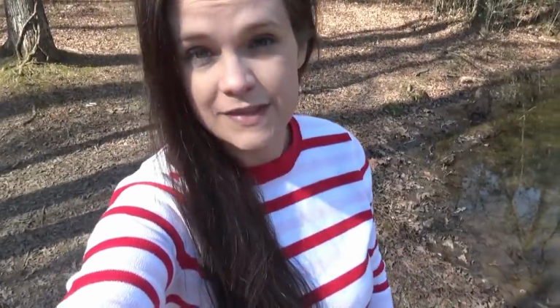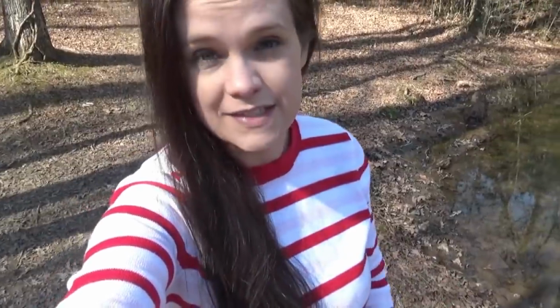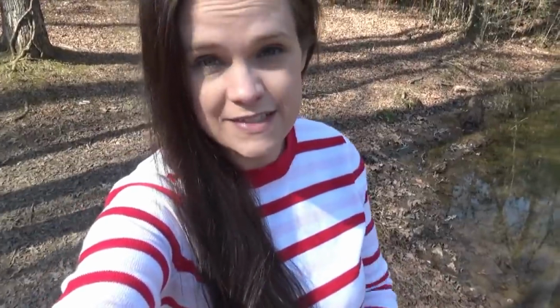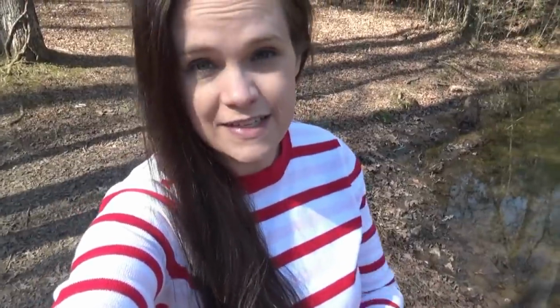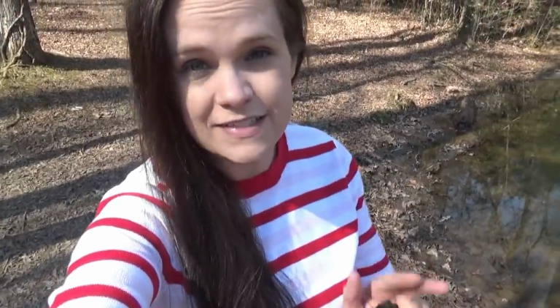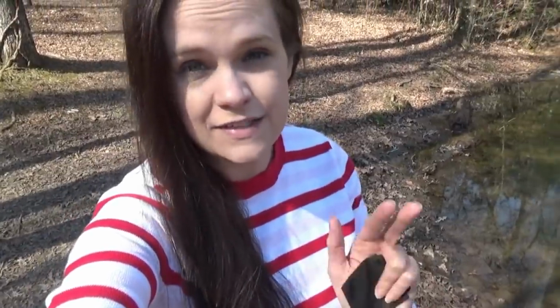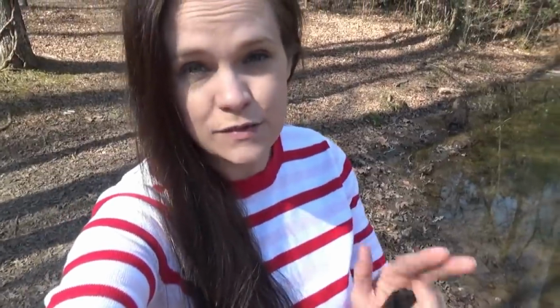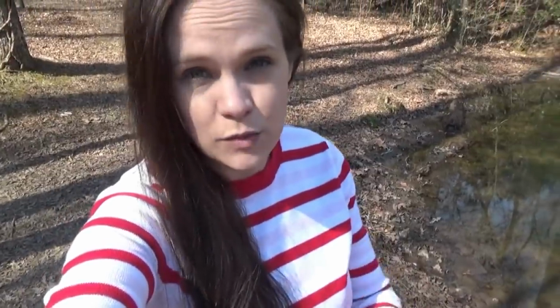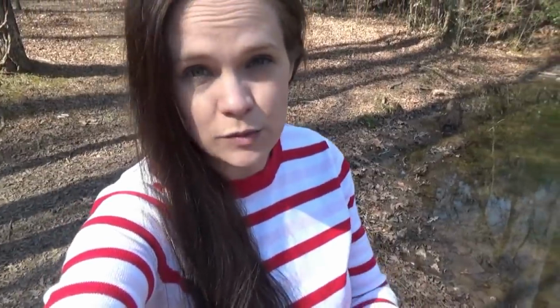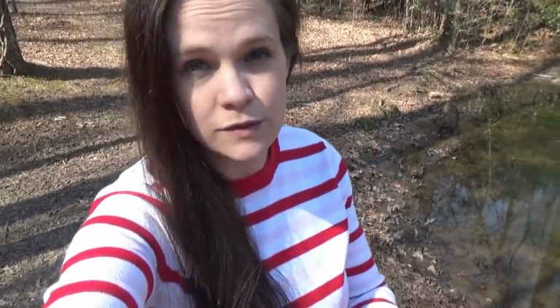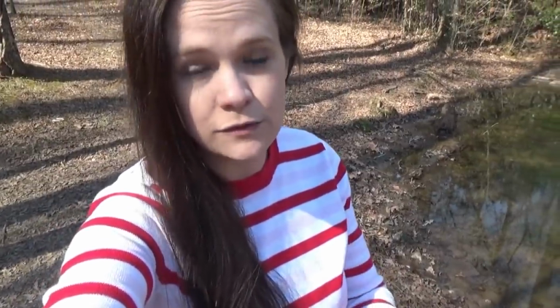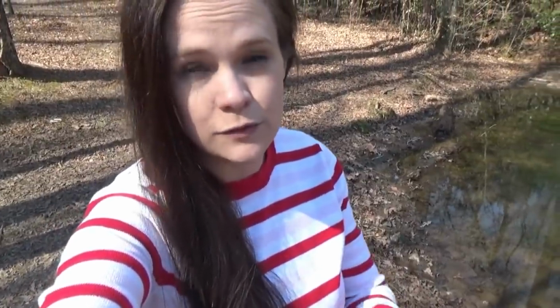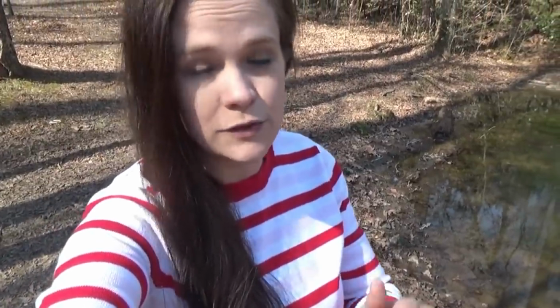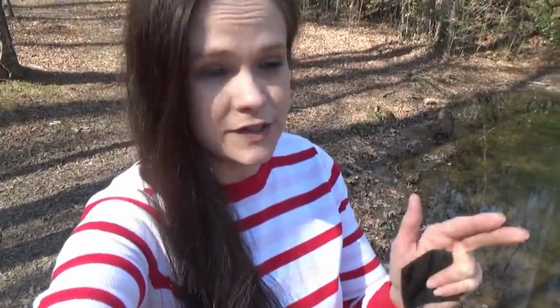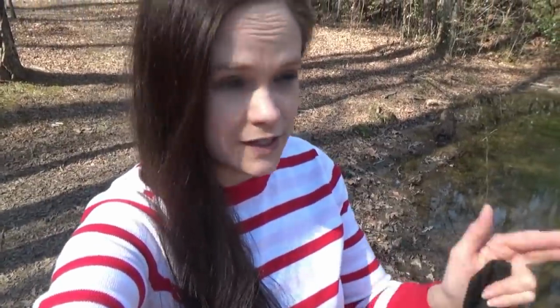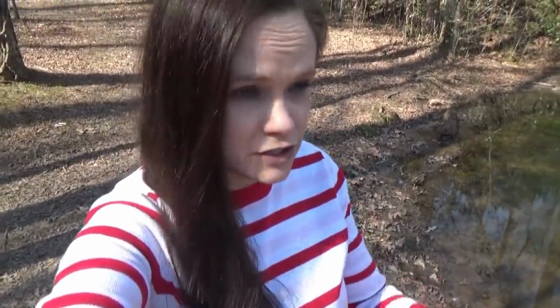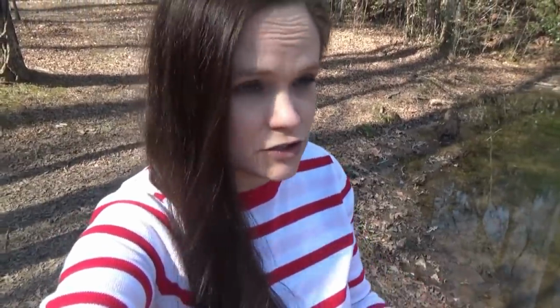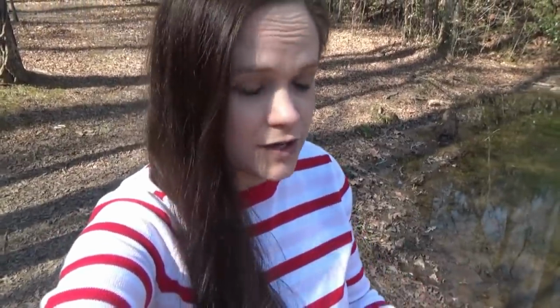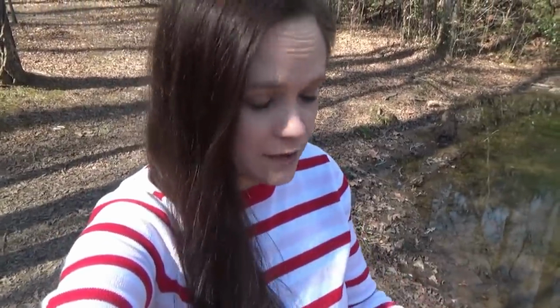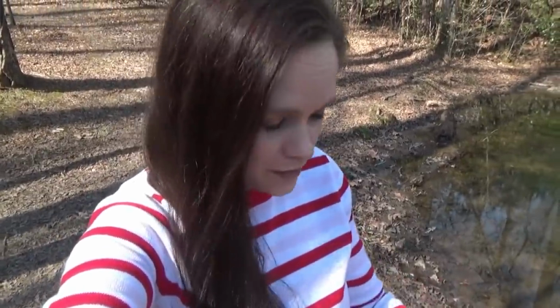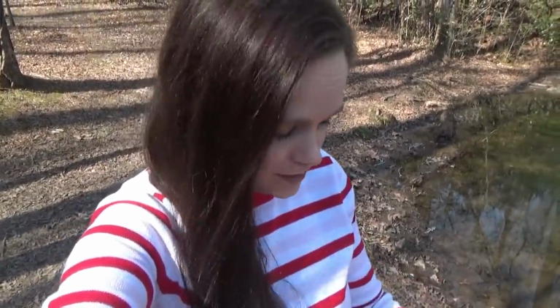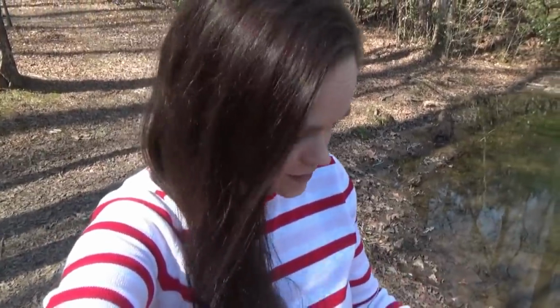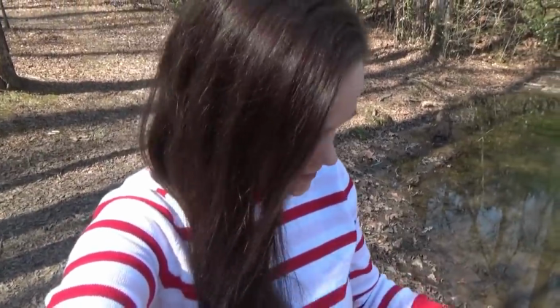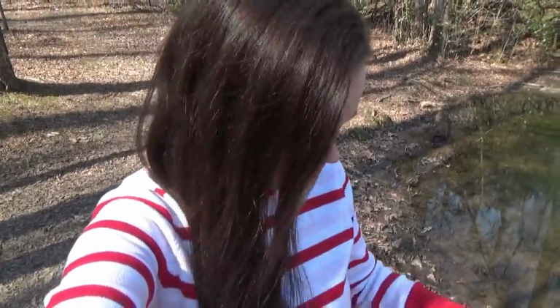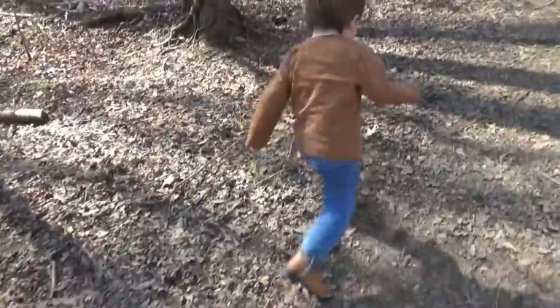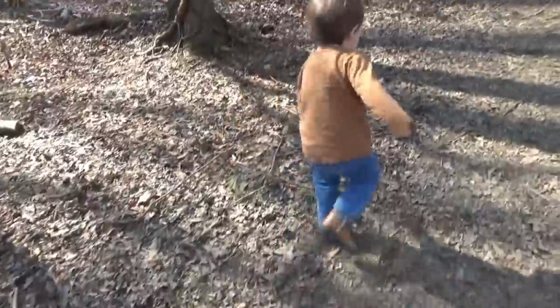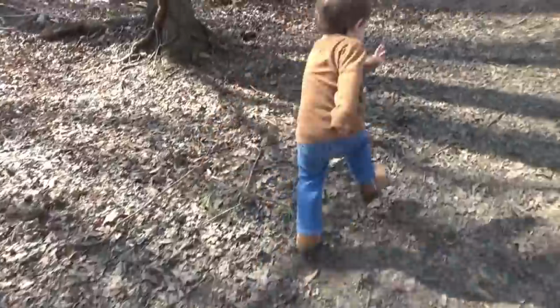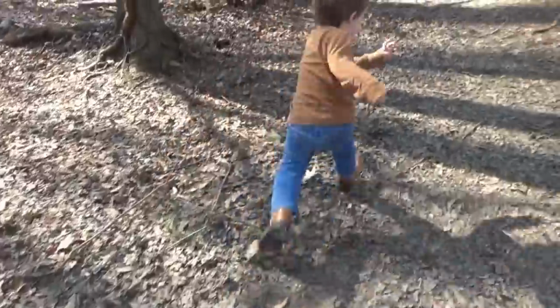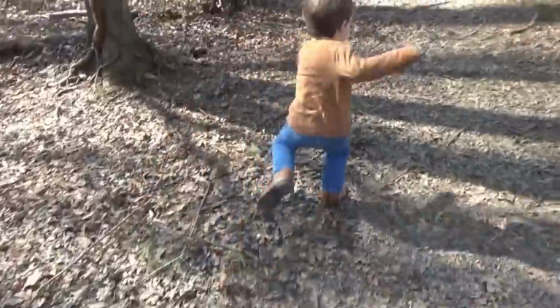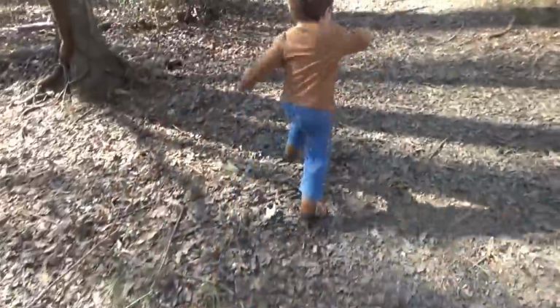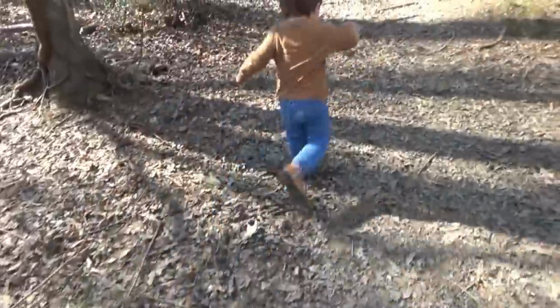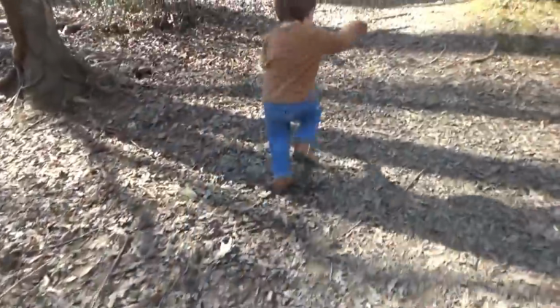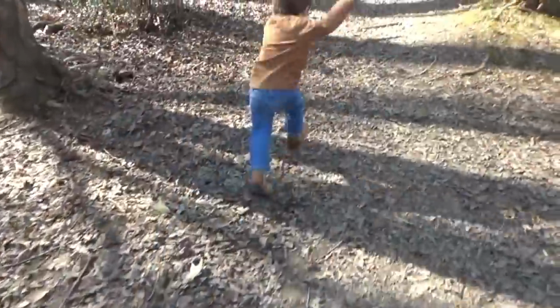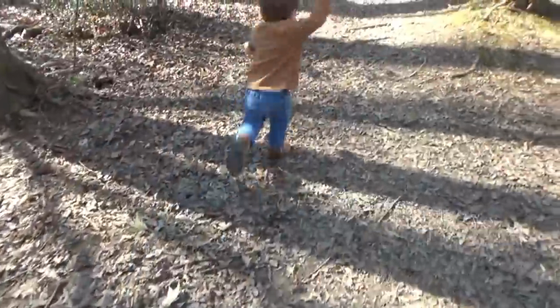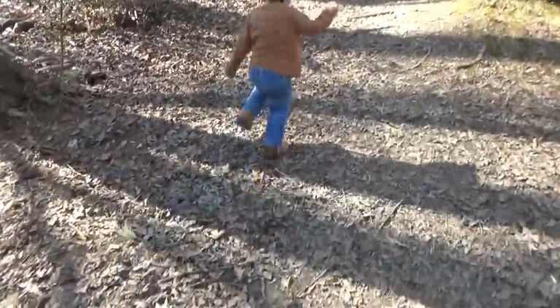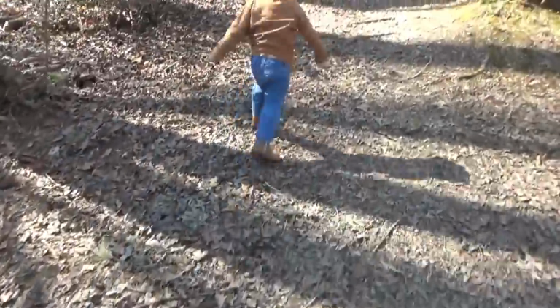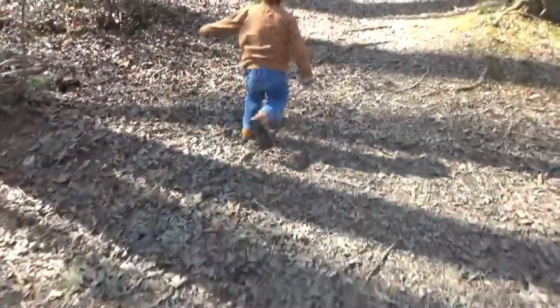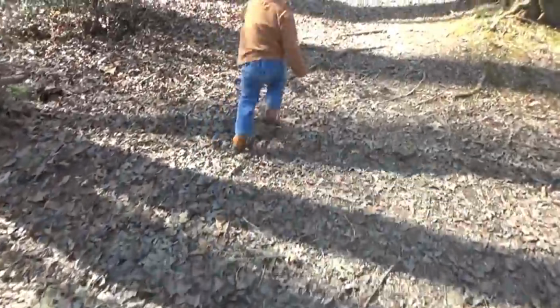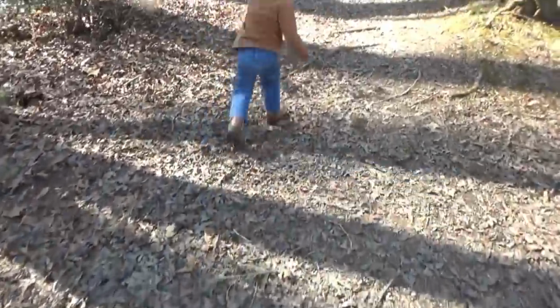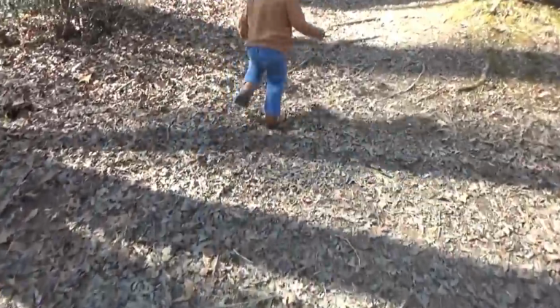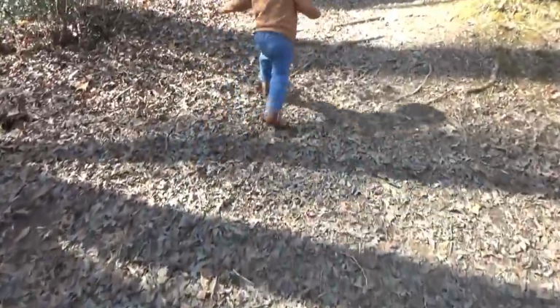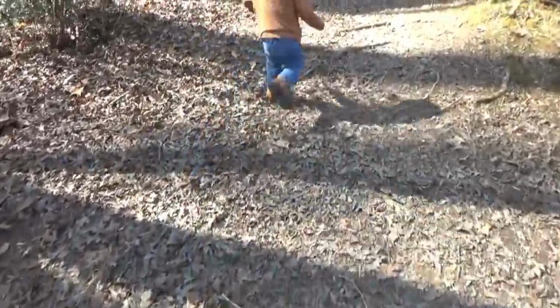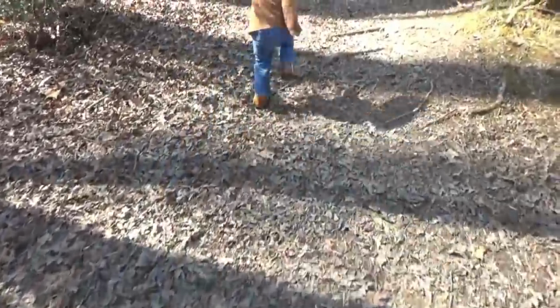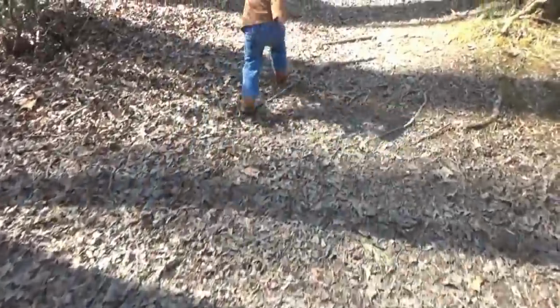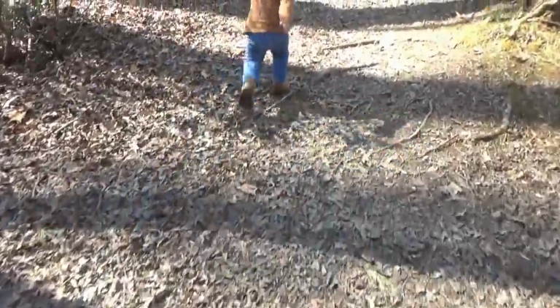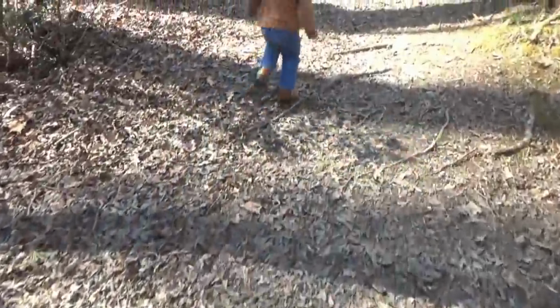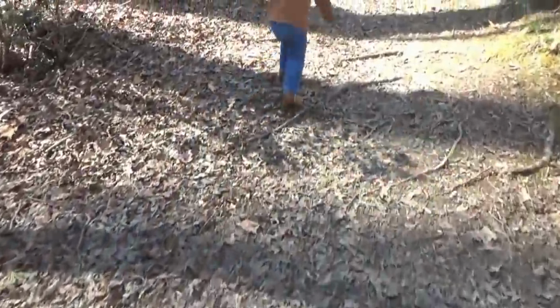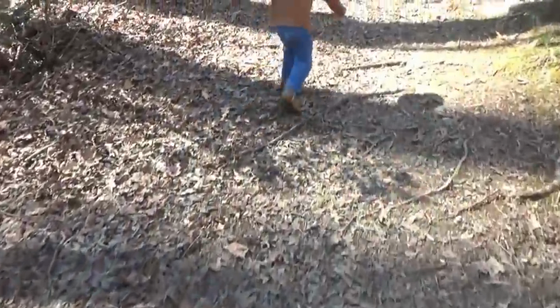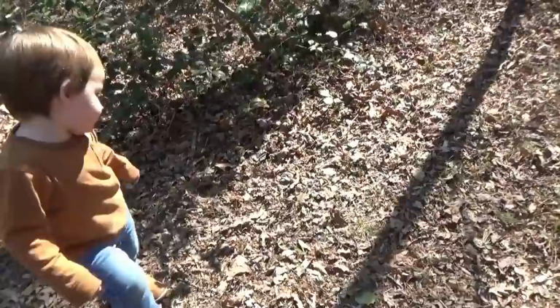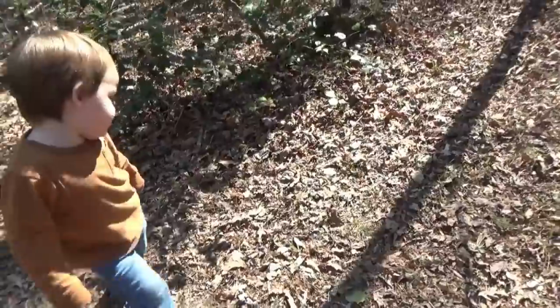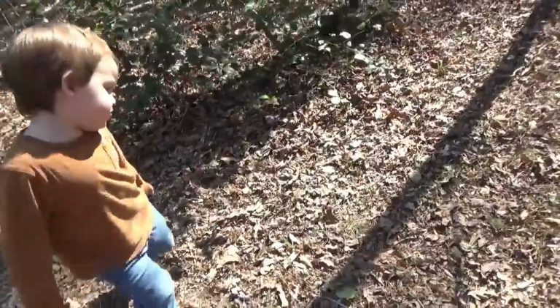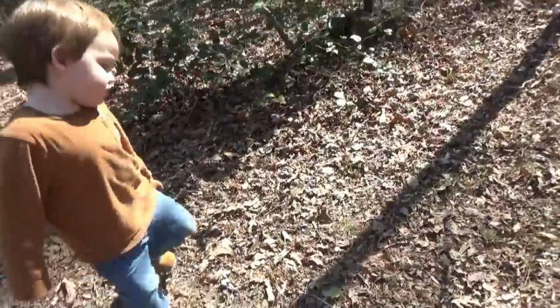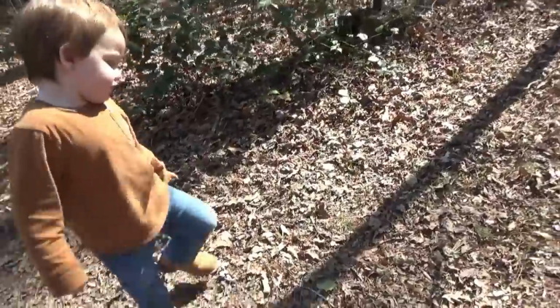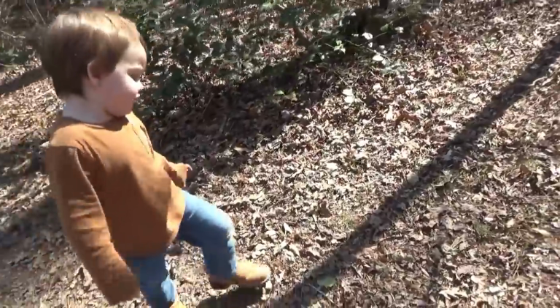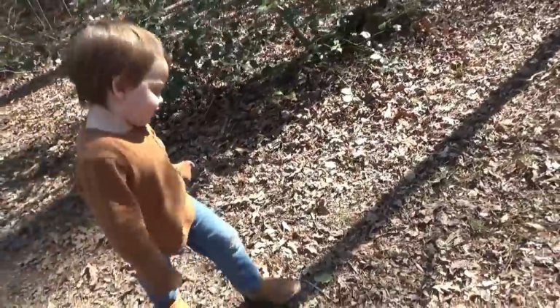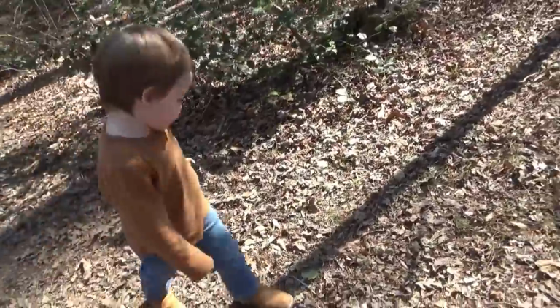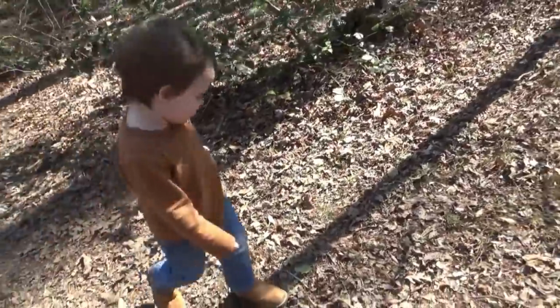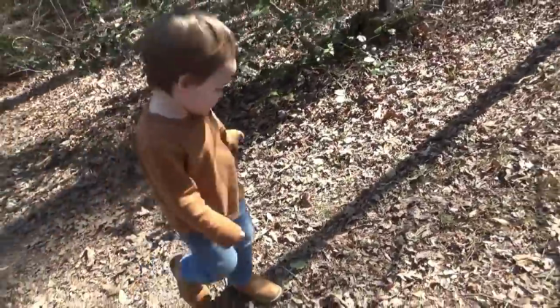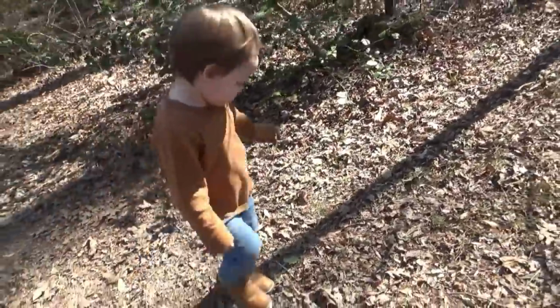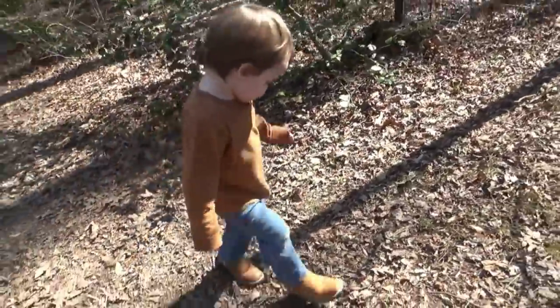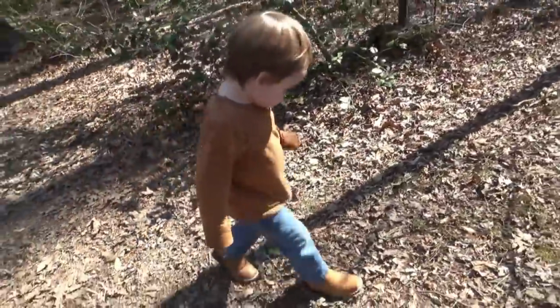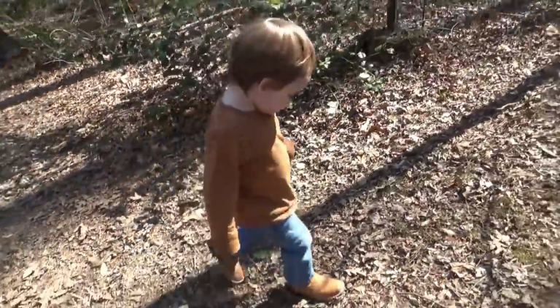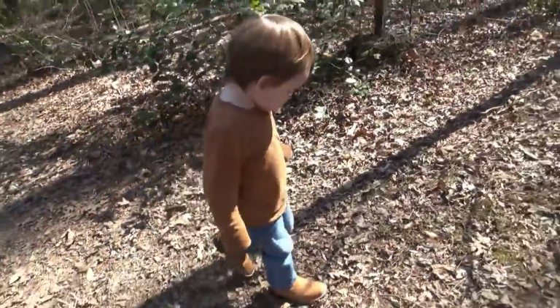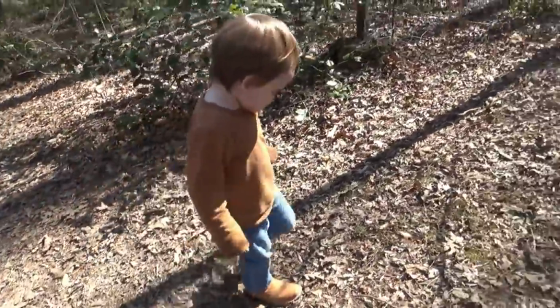This day is even more beautiful than yesterday was. We're going to let the chickens out. How many eggs do you think we have?